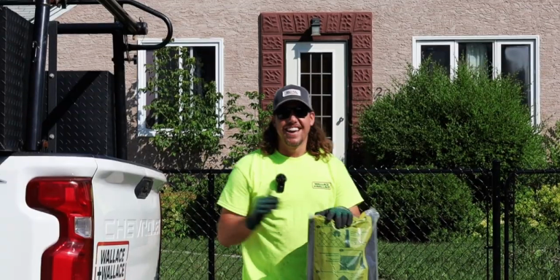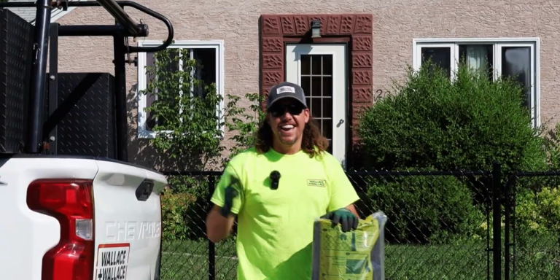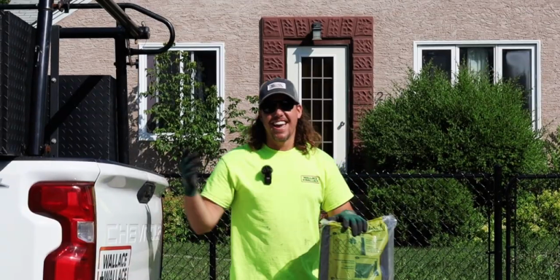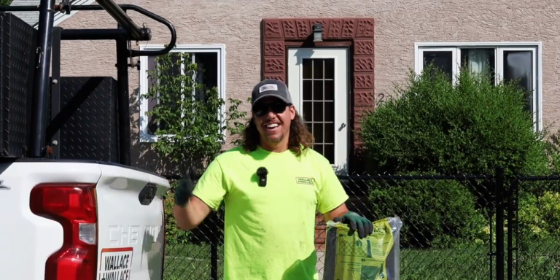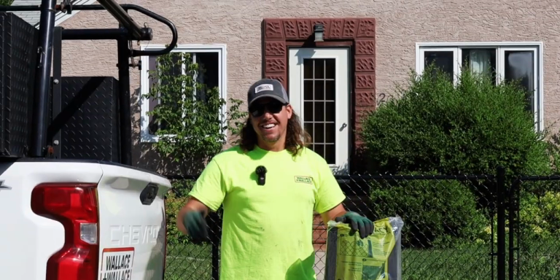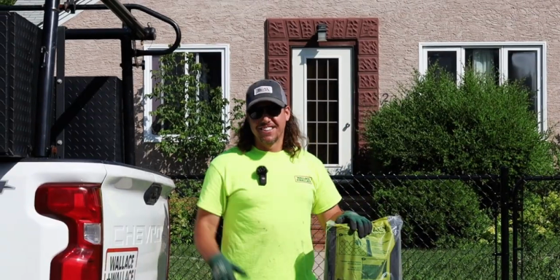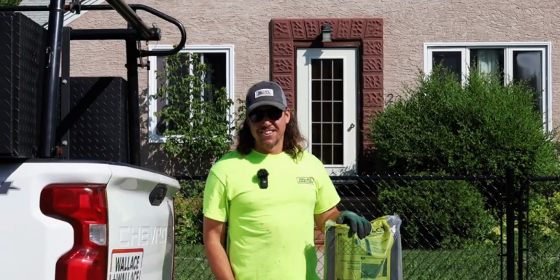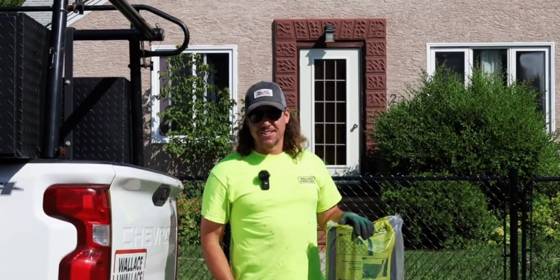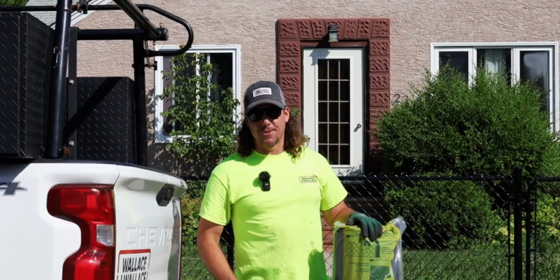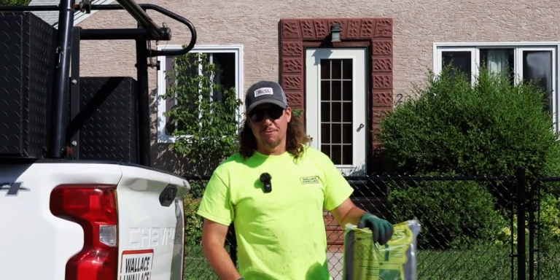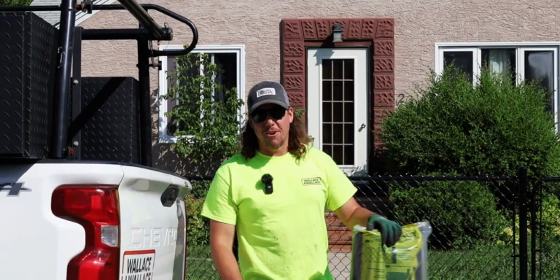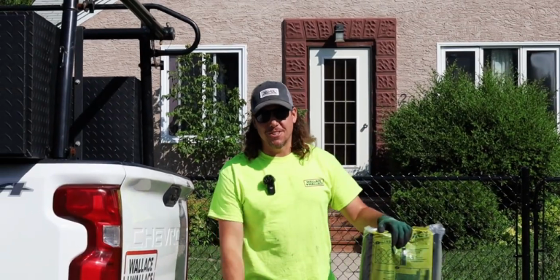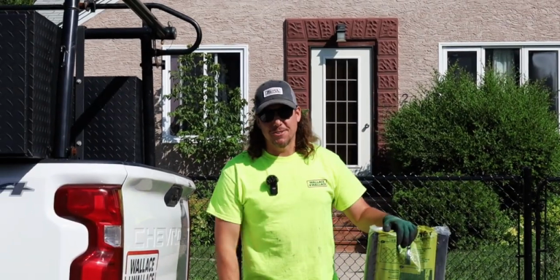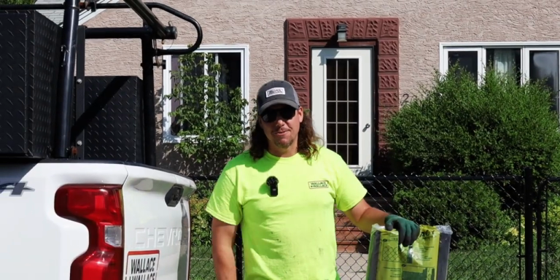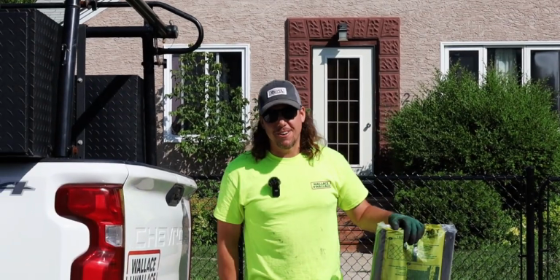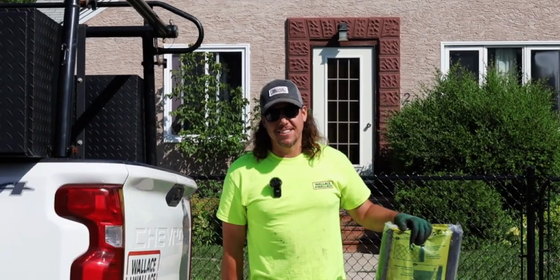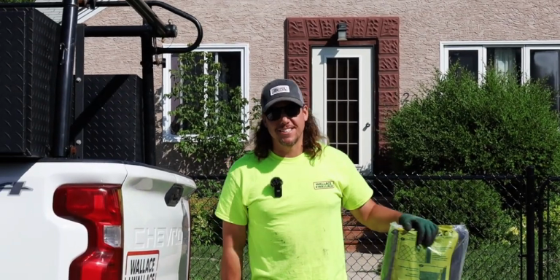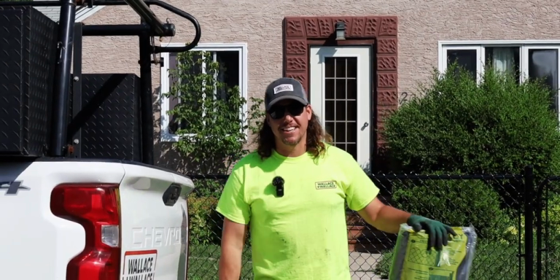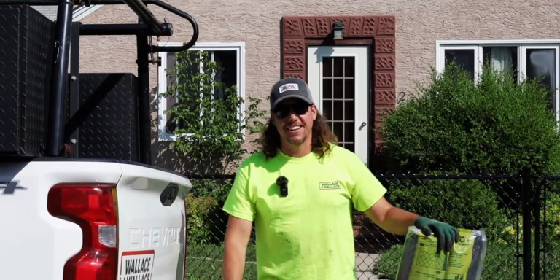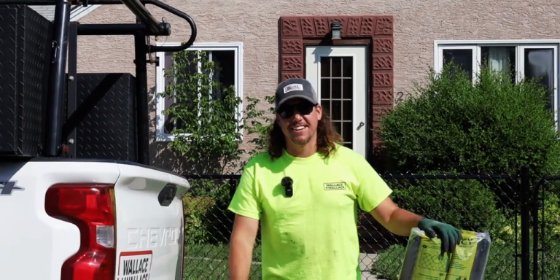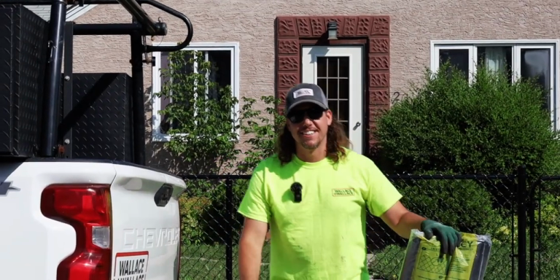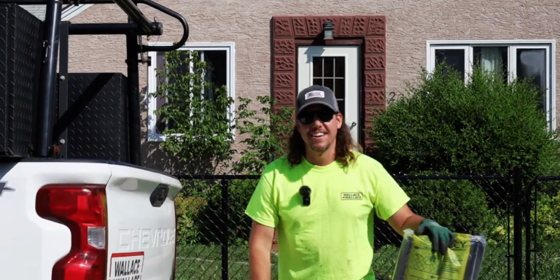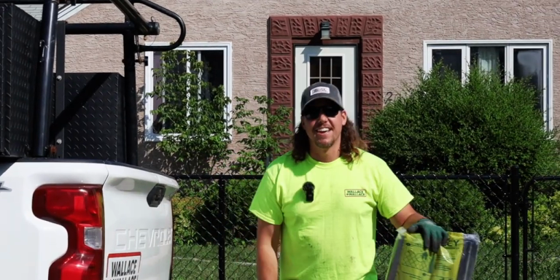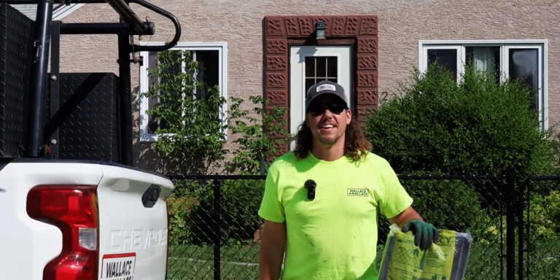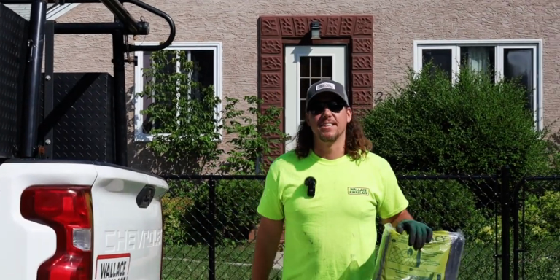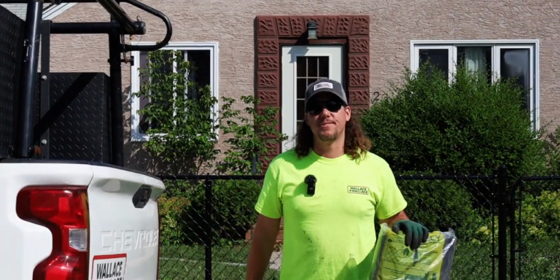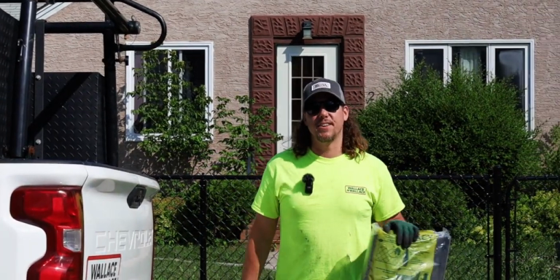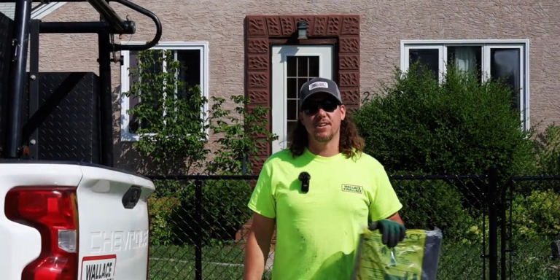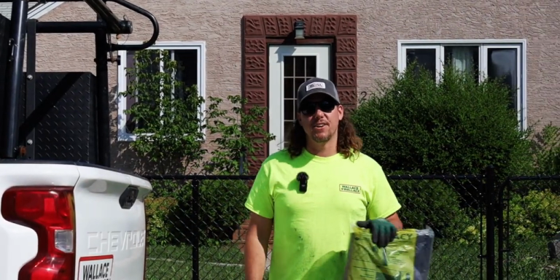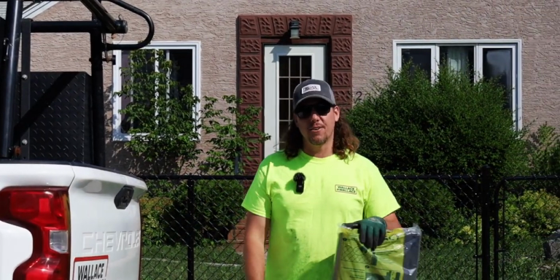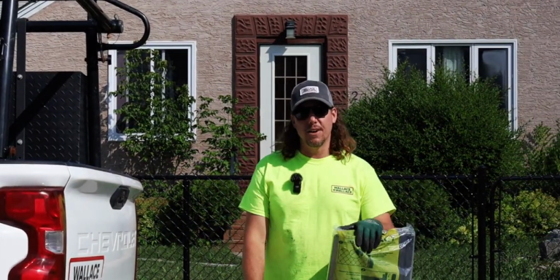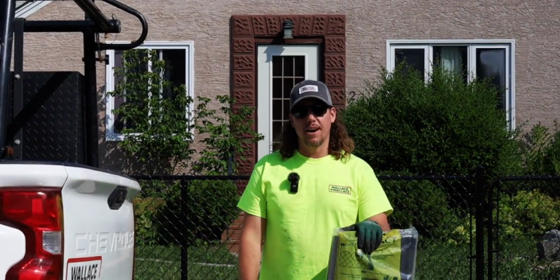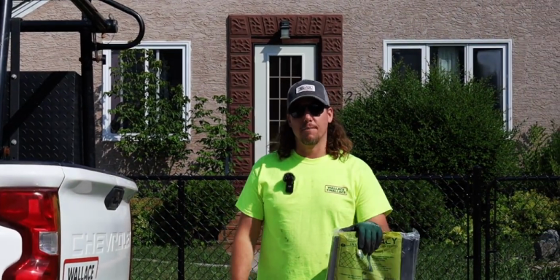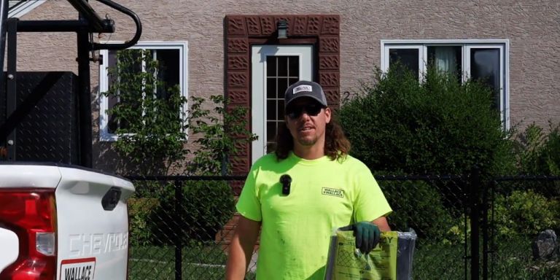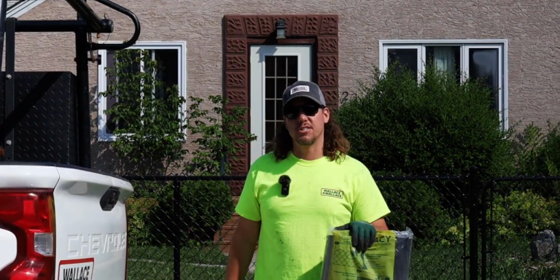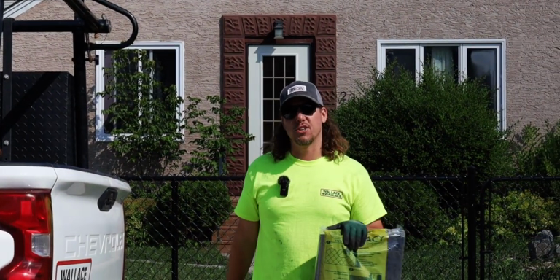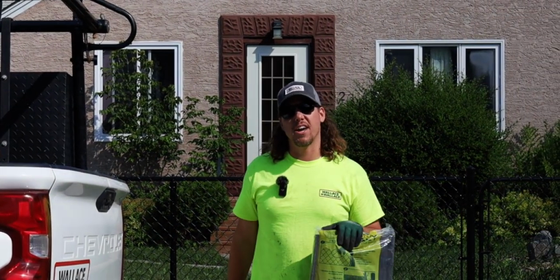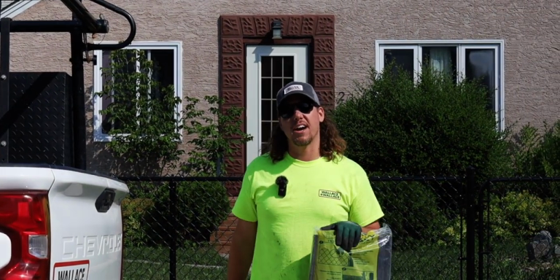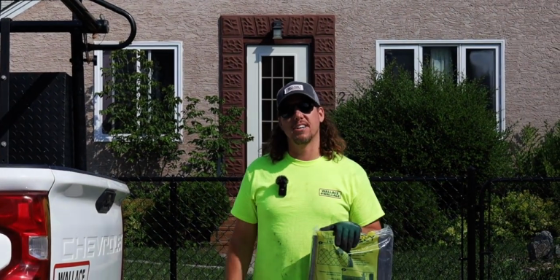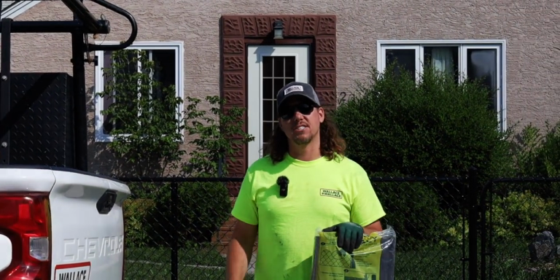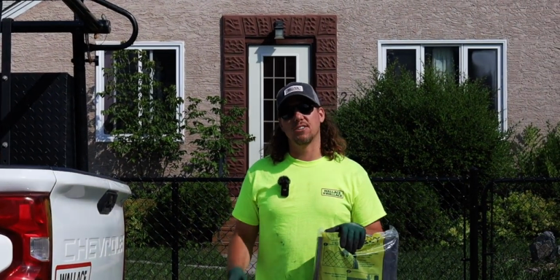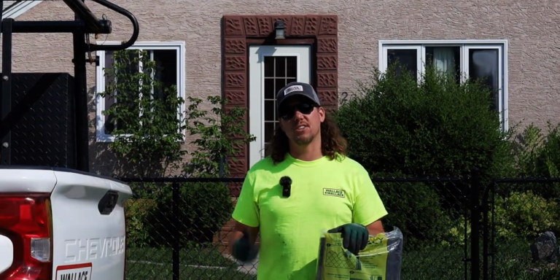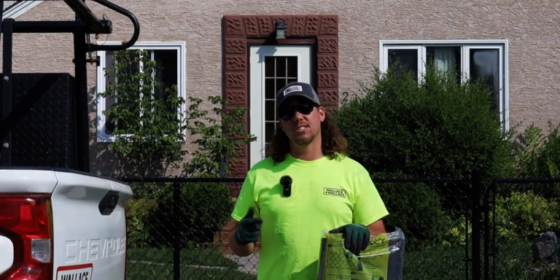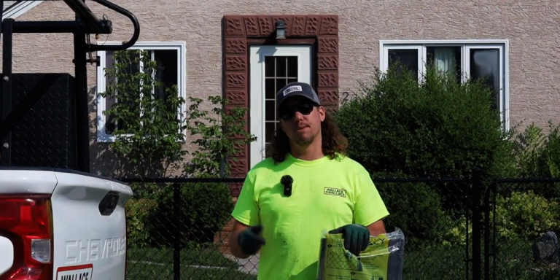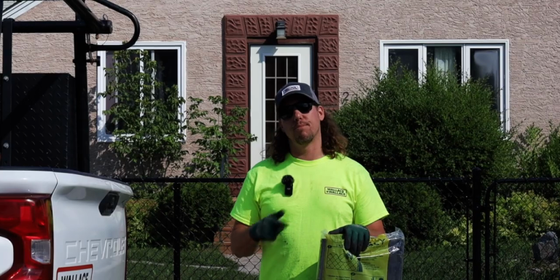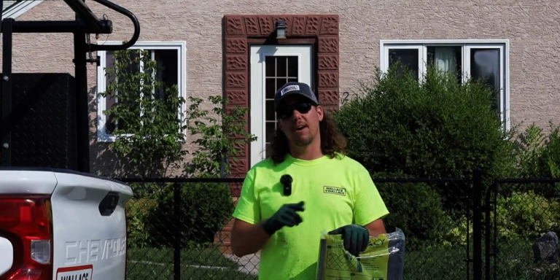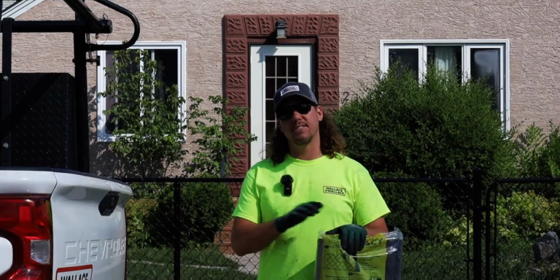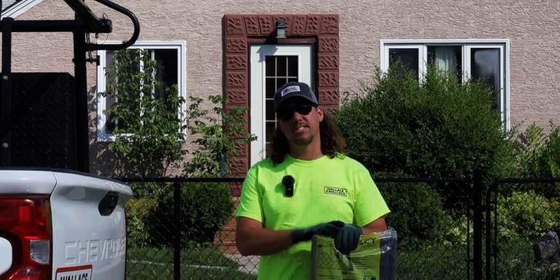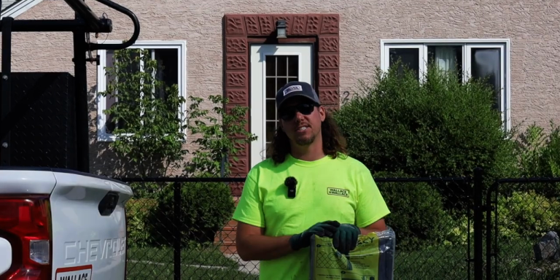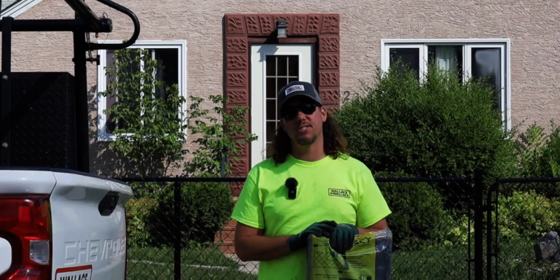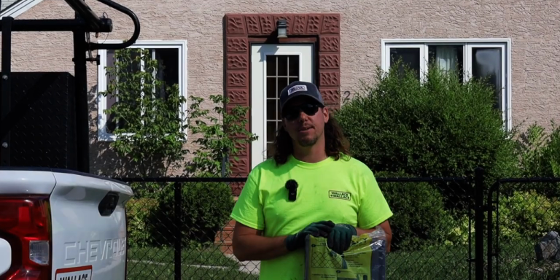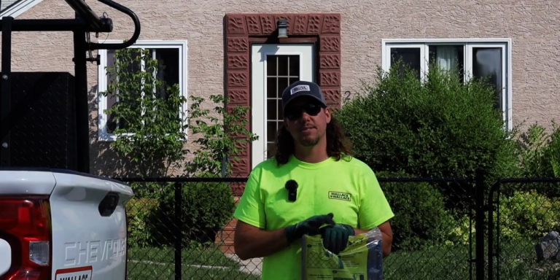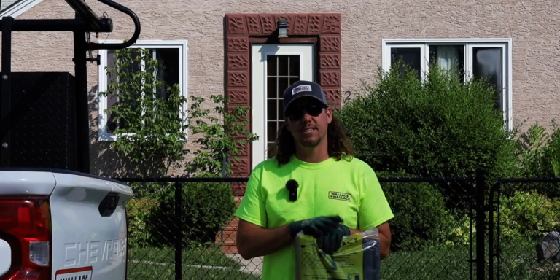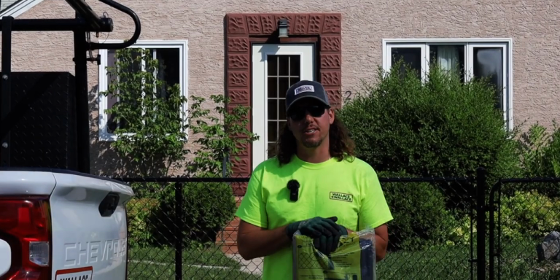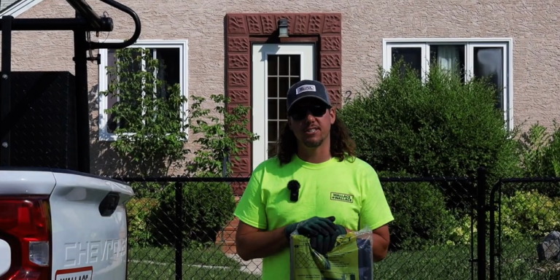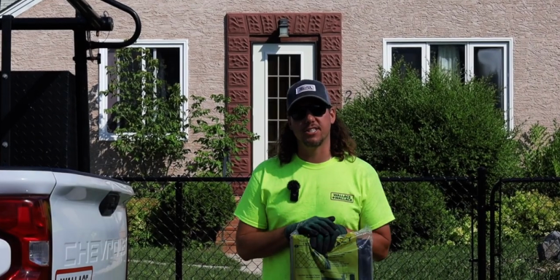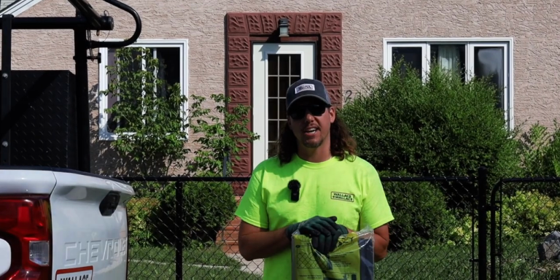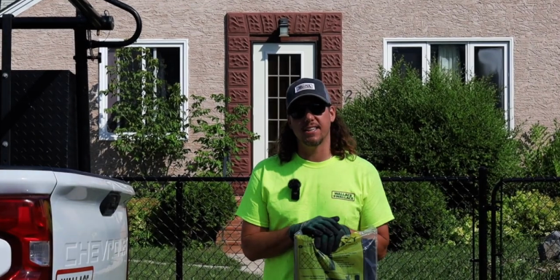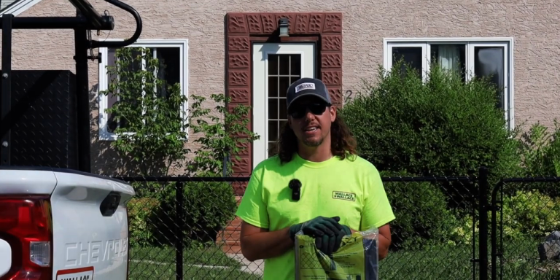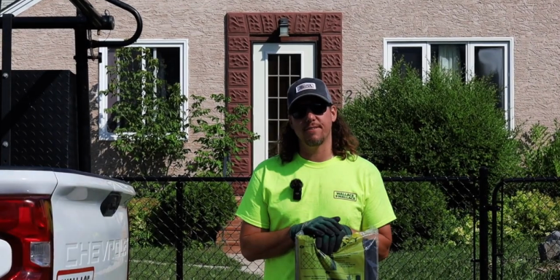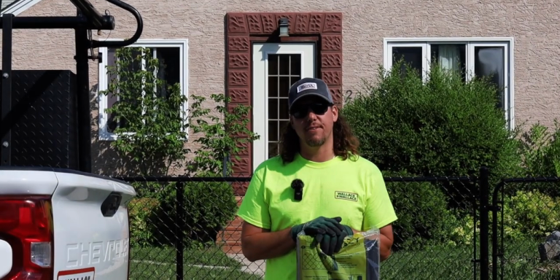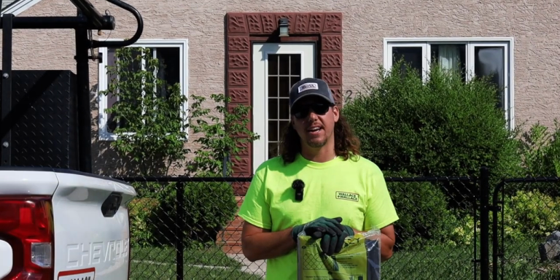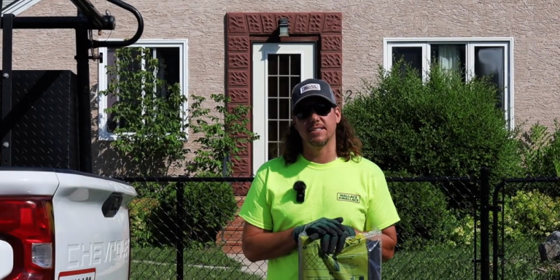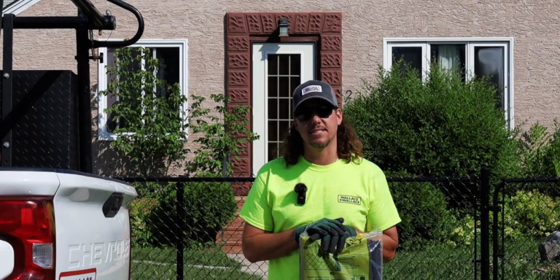Hey, Curtis from Wallace and Wallace here. In this video I'm going to show you how to install some privacy strips into your chain link fence.